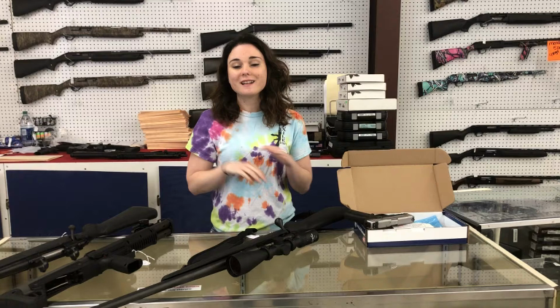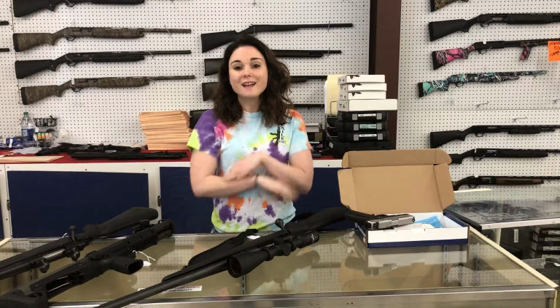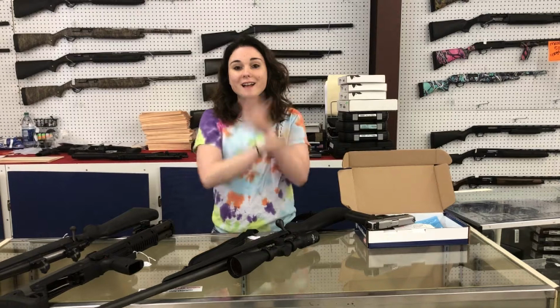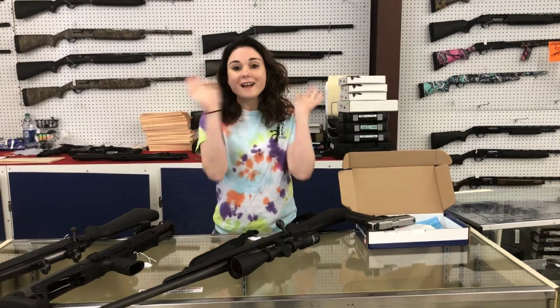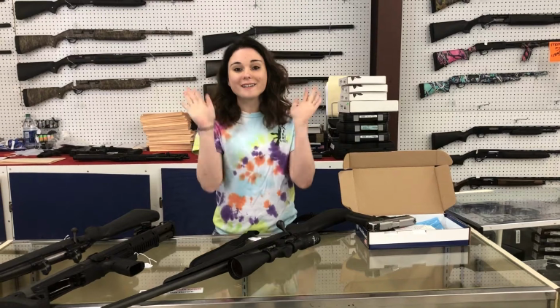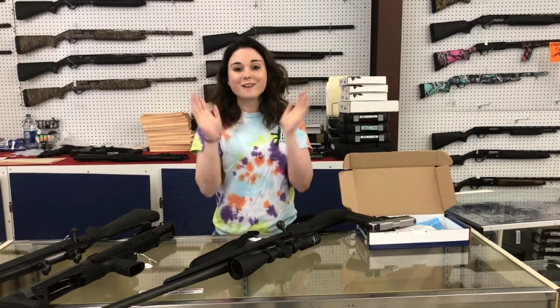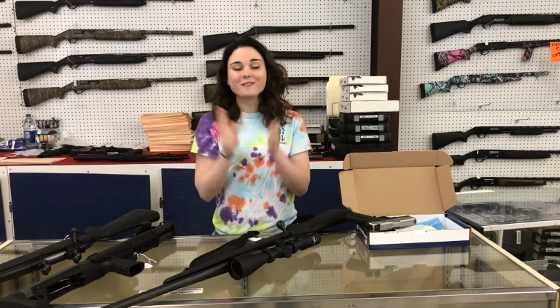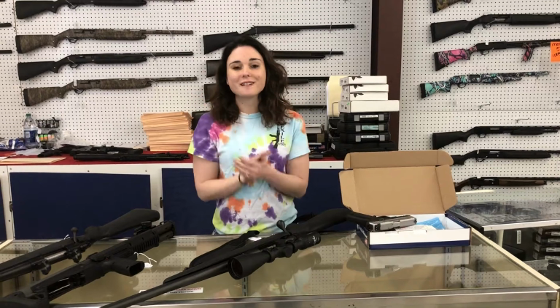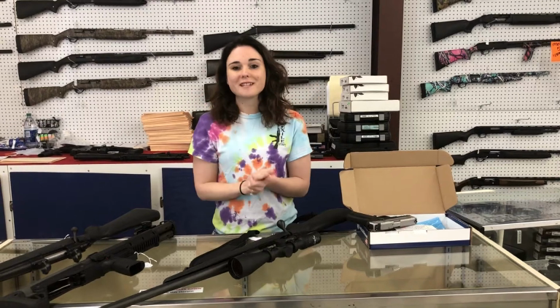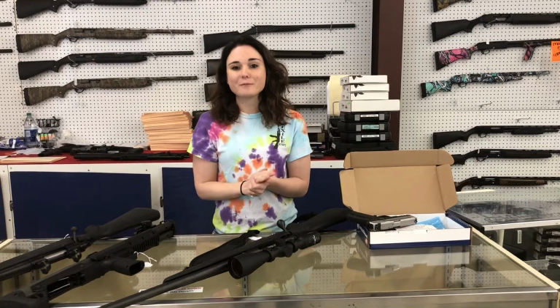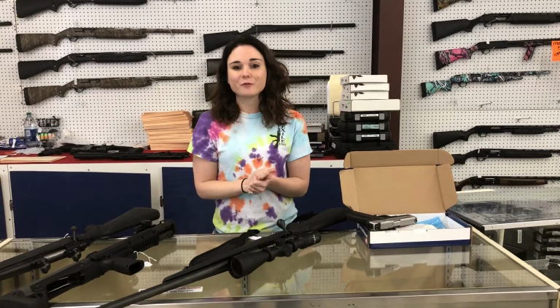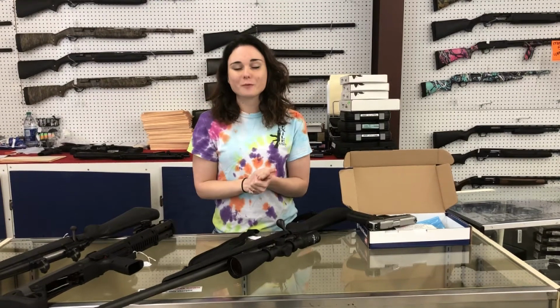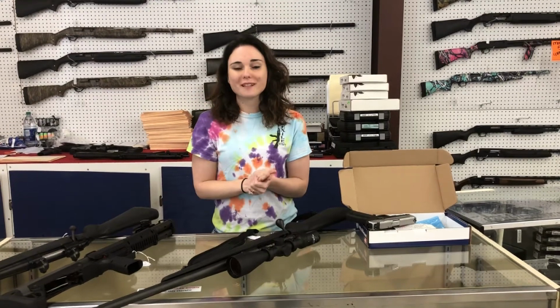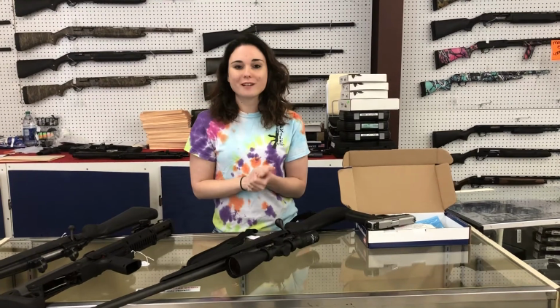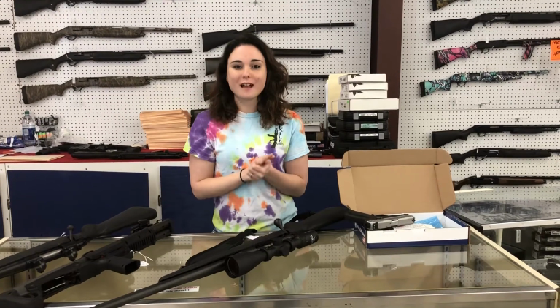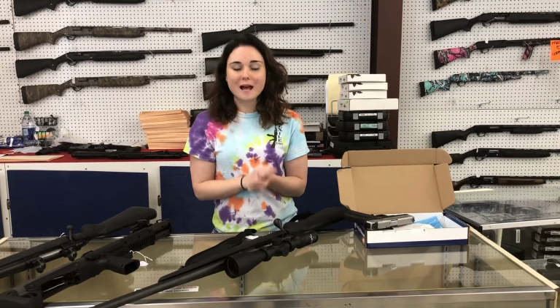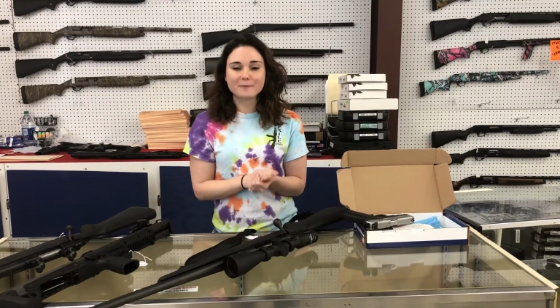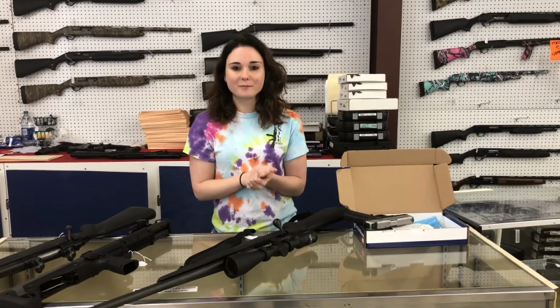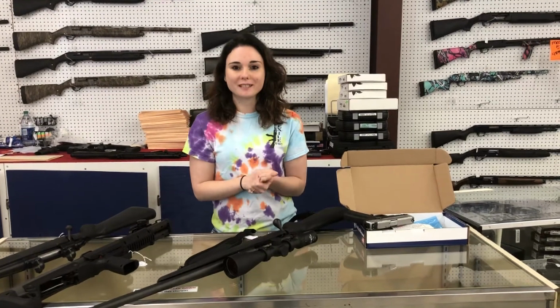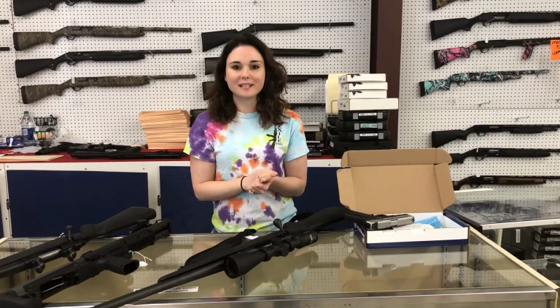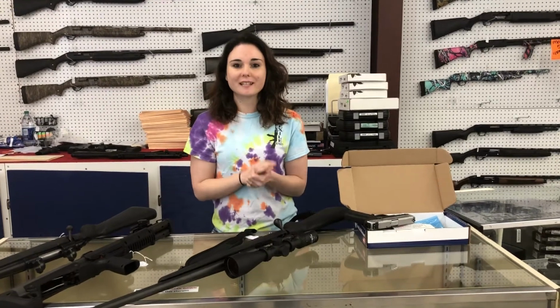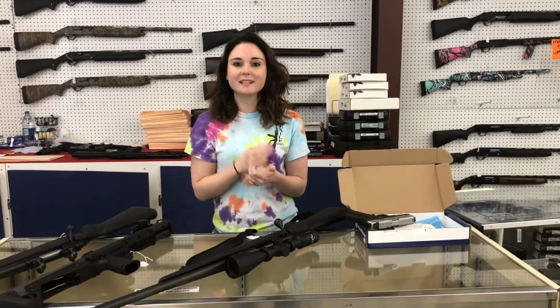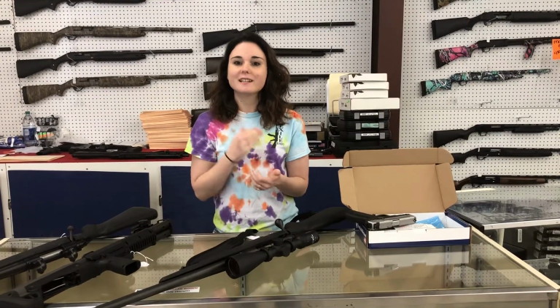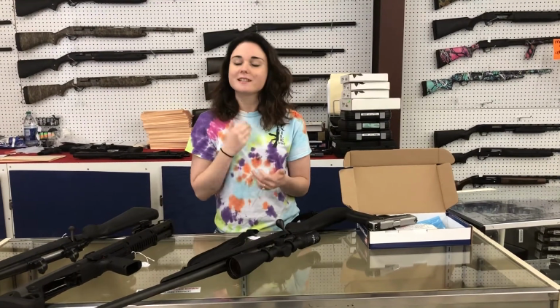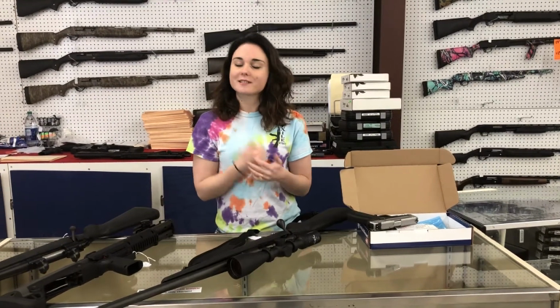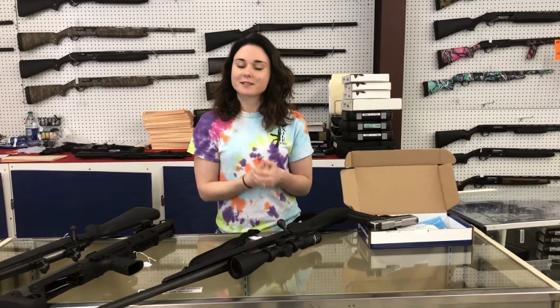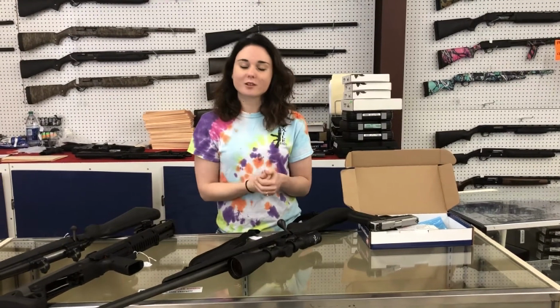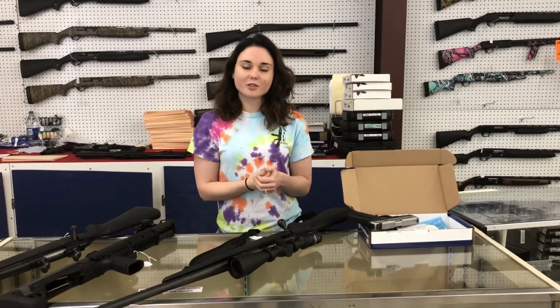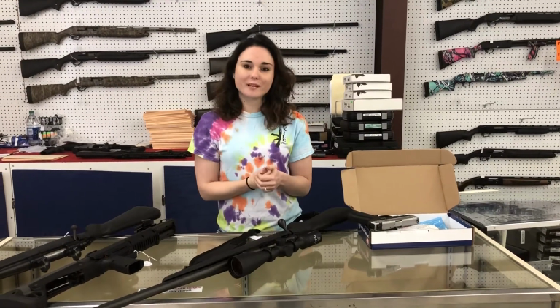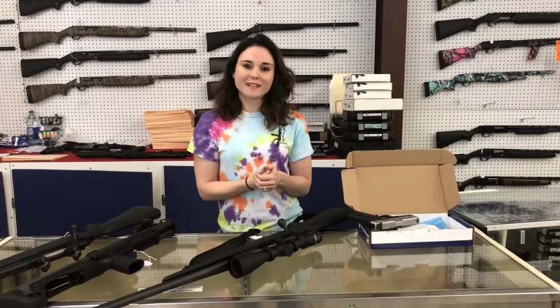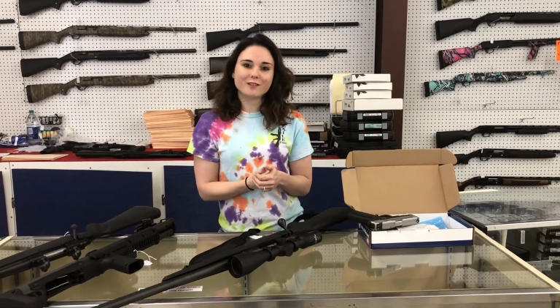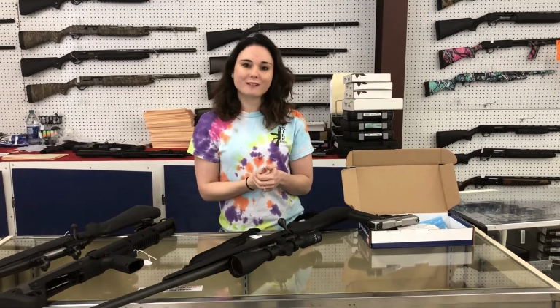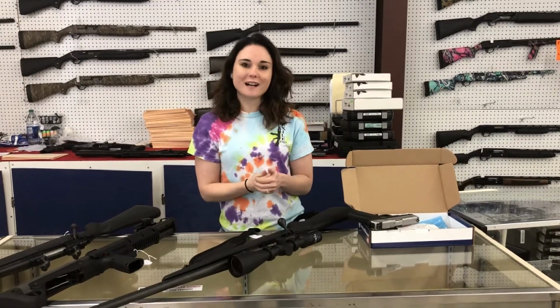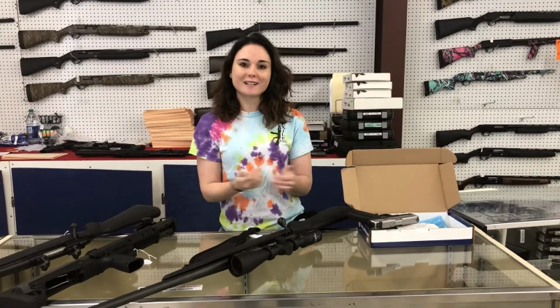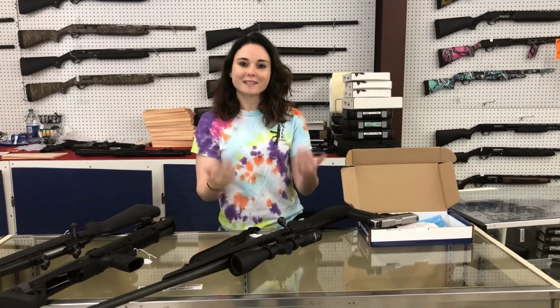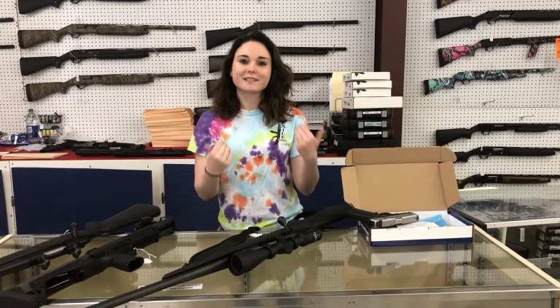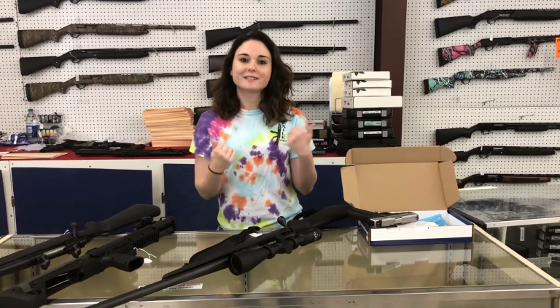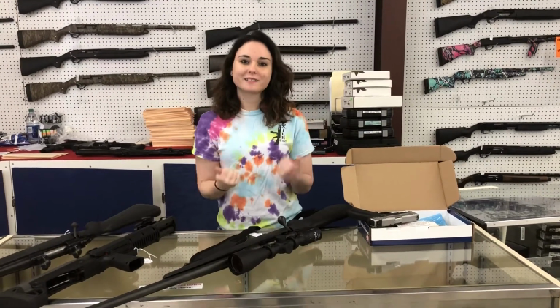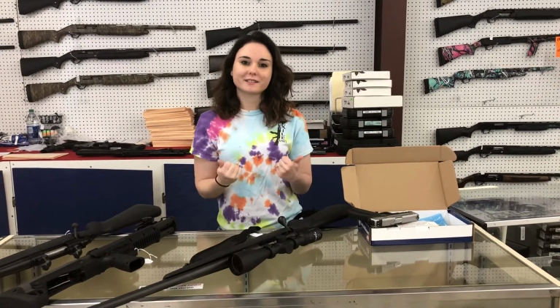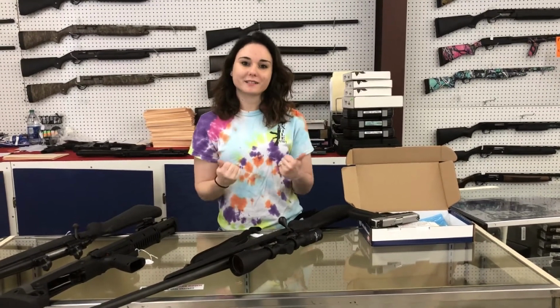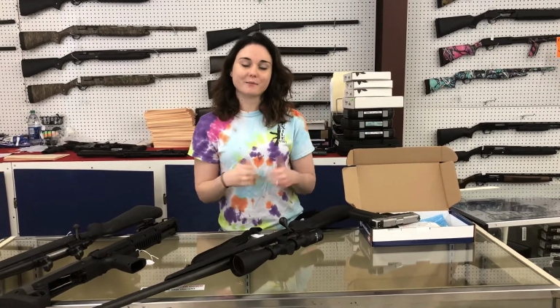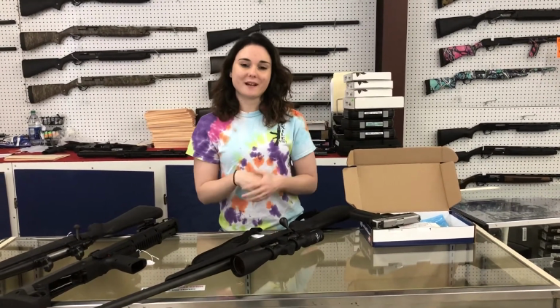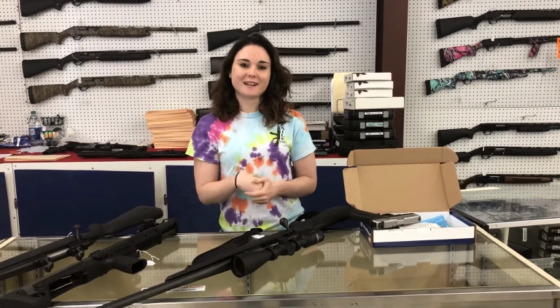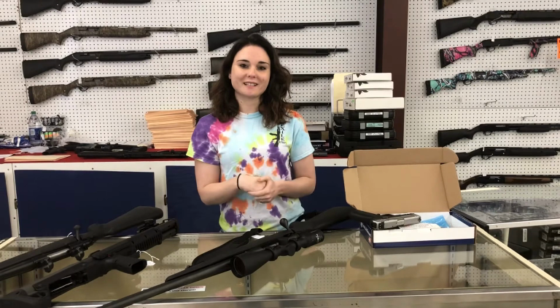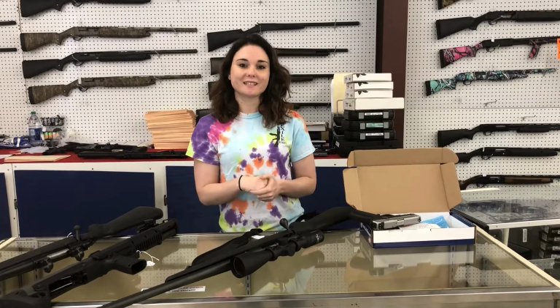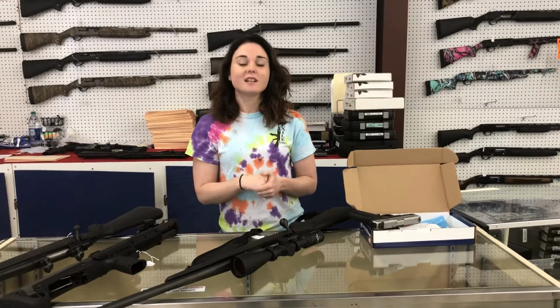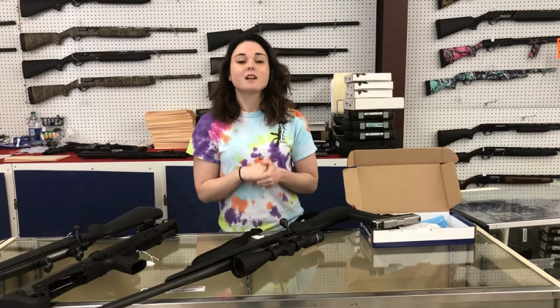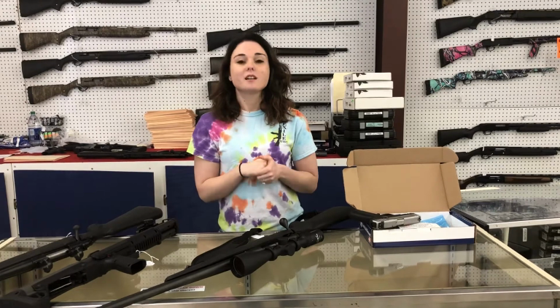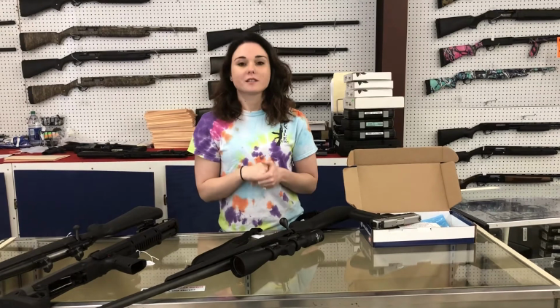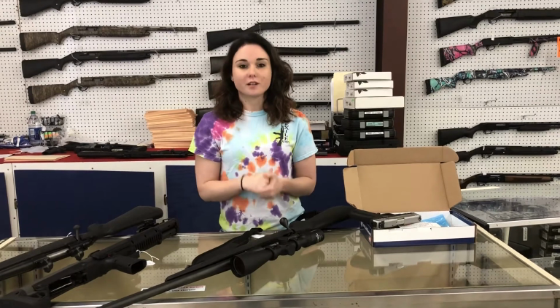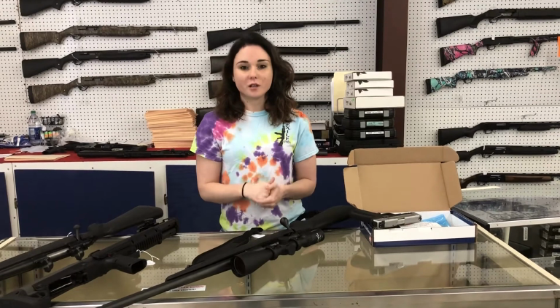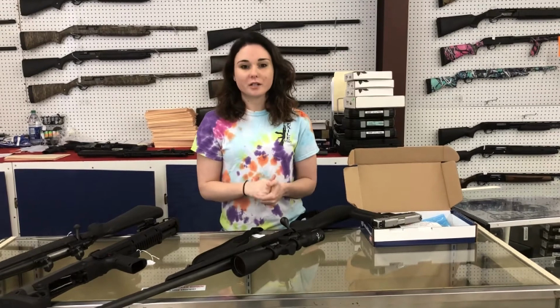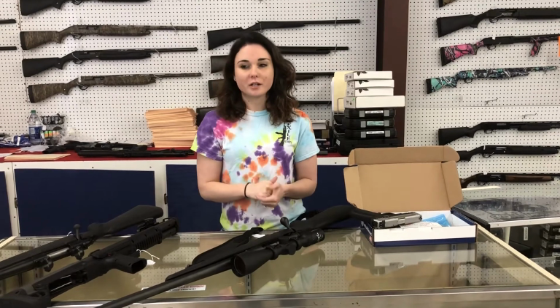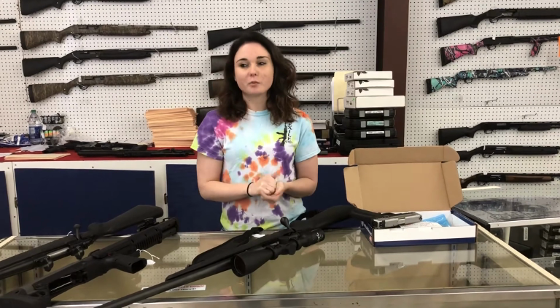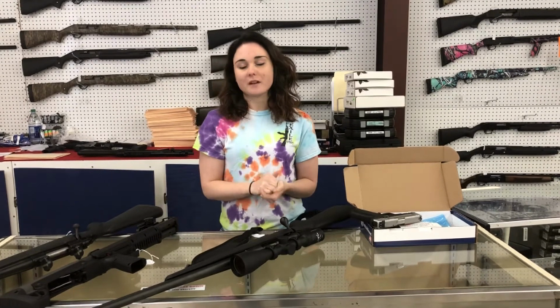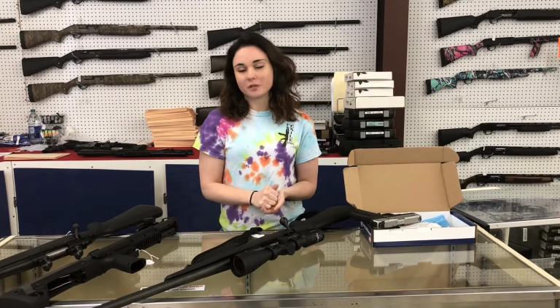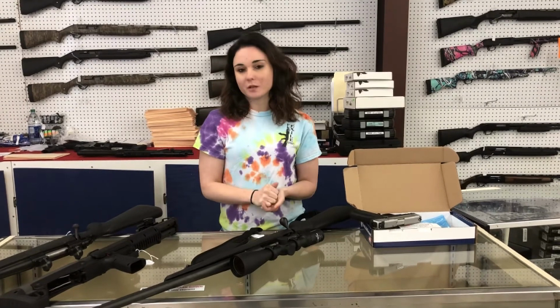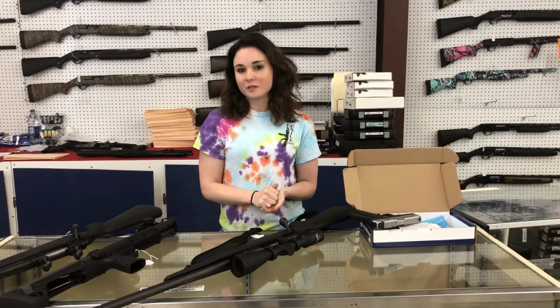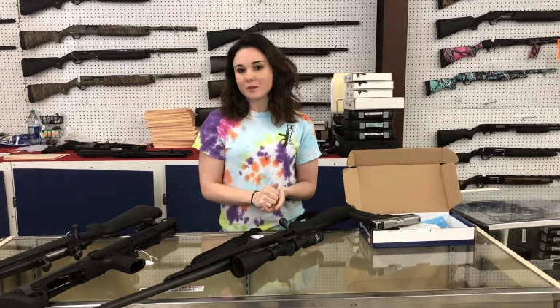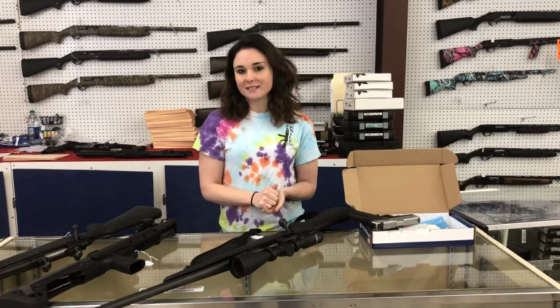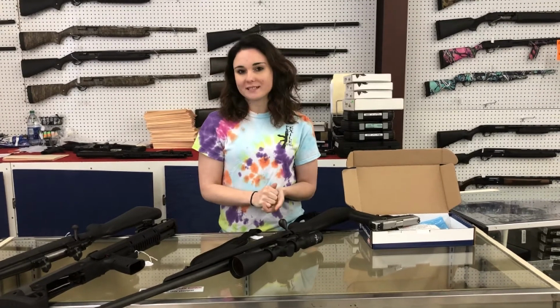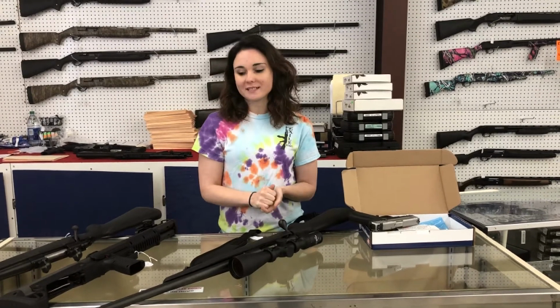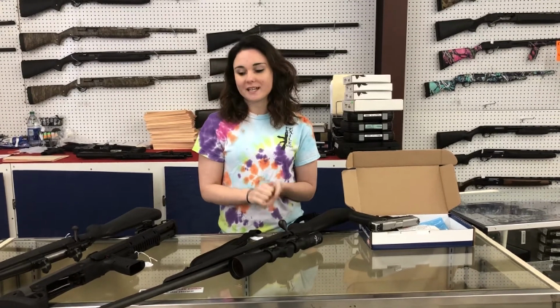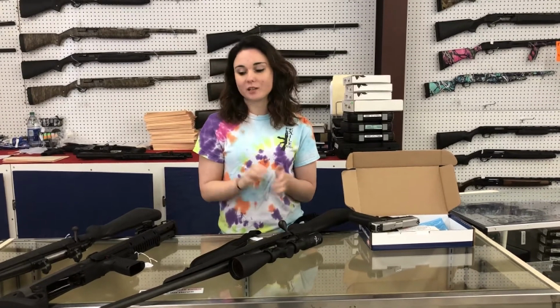Hey y'all, it's Amber from Exile. Happy Monday — start your week out right. Come buy a gun. Y'all know we have the lowest prices in town.